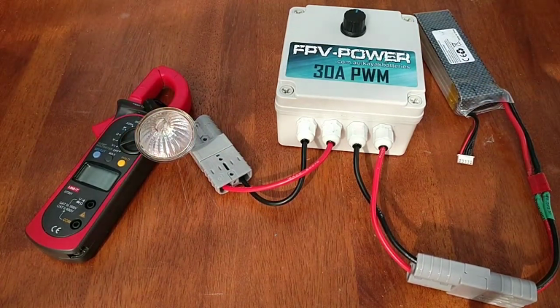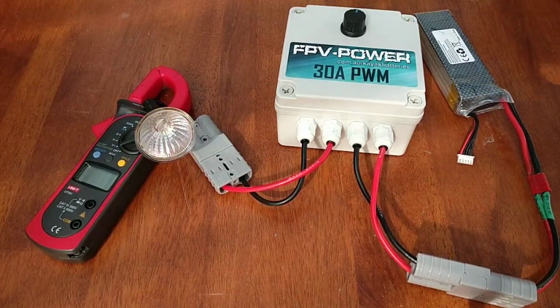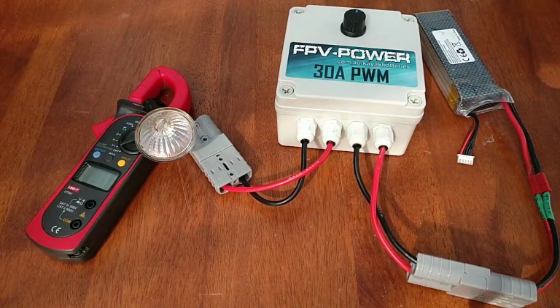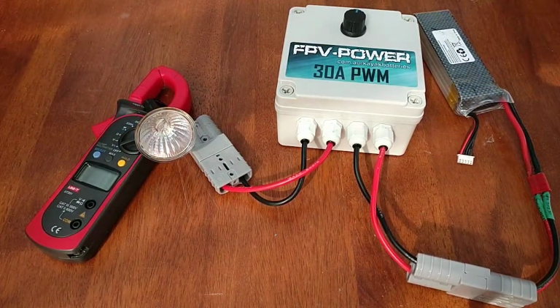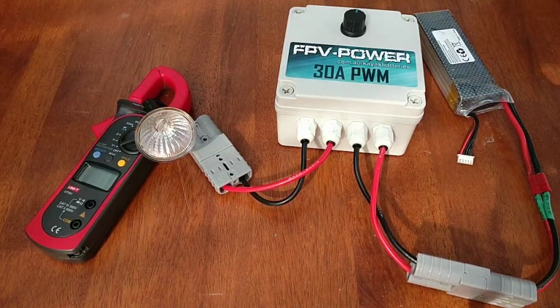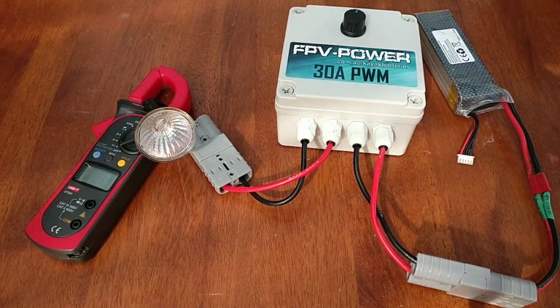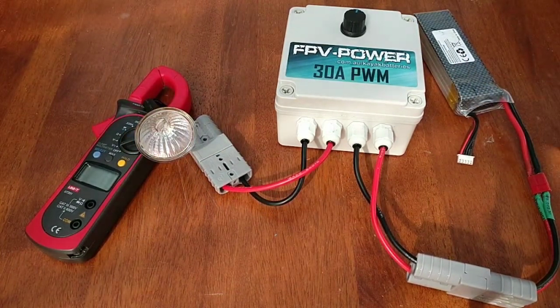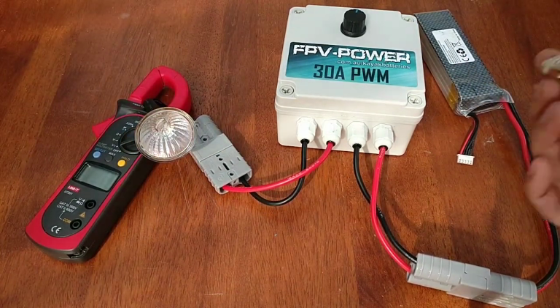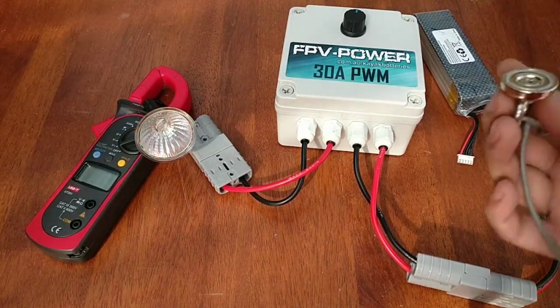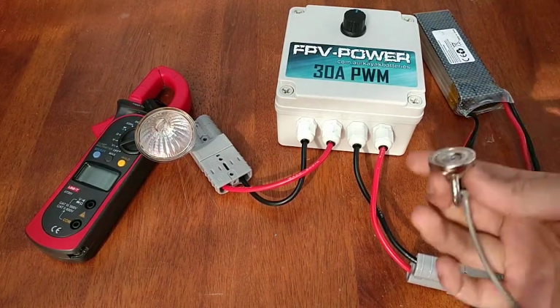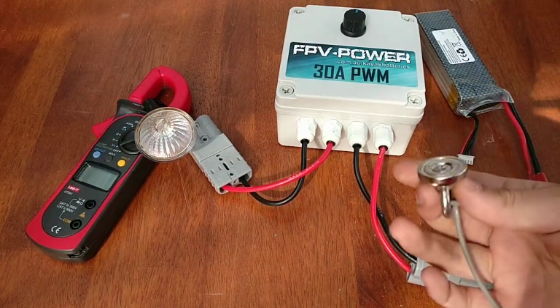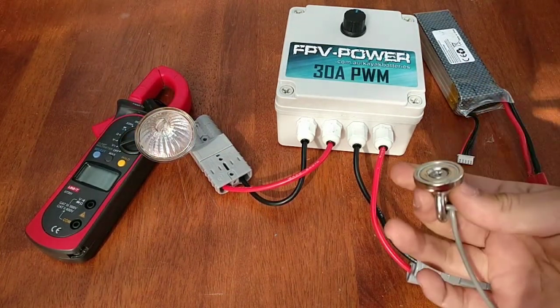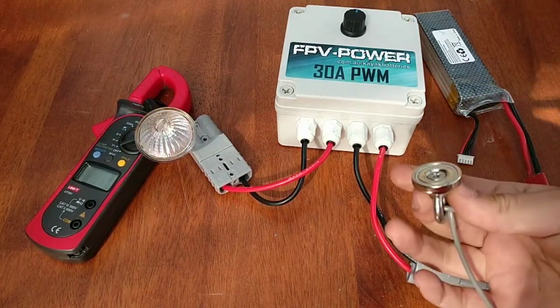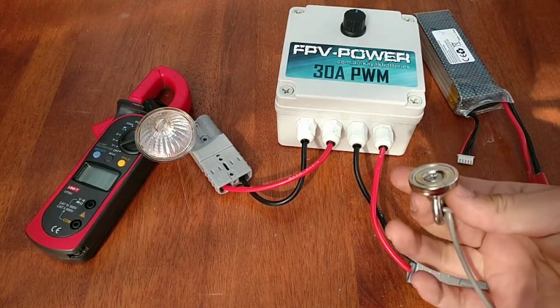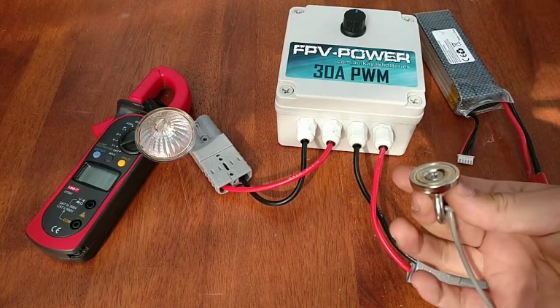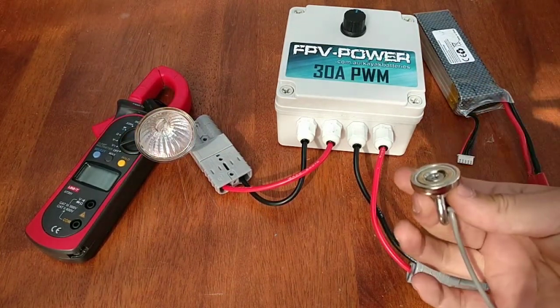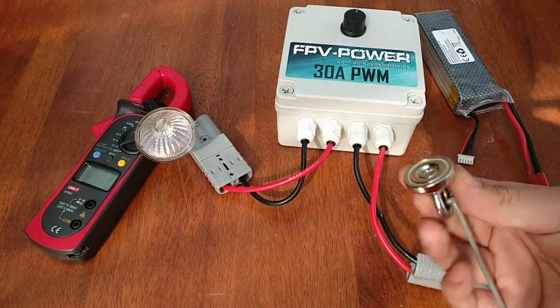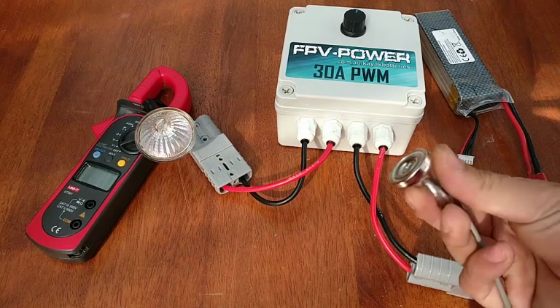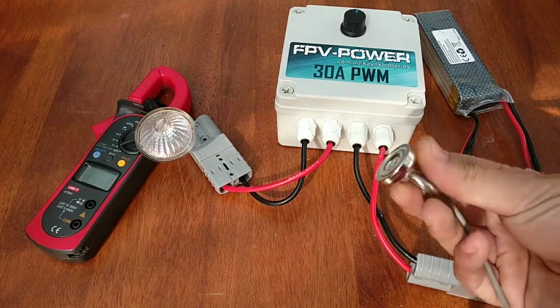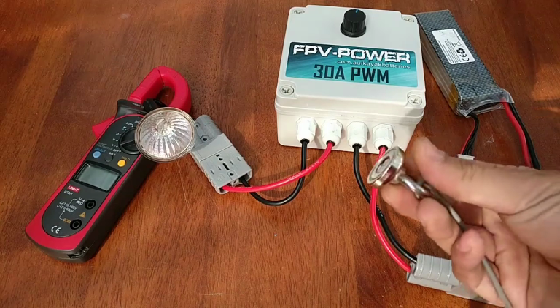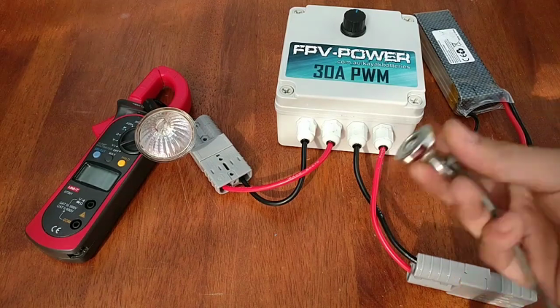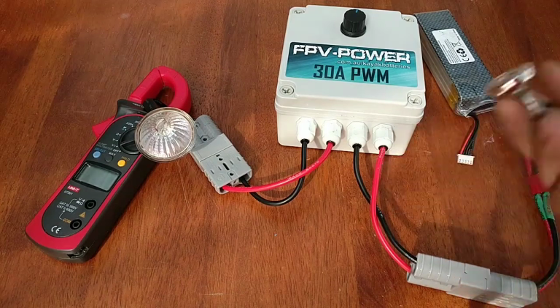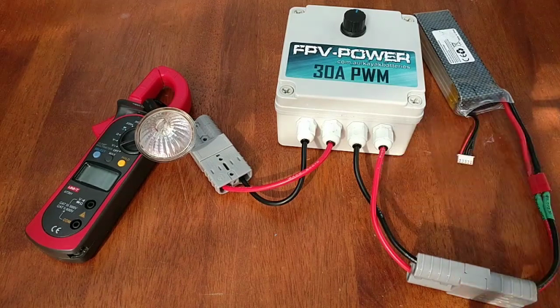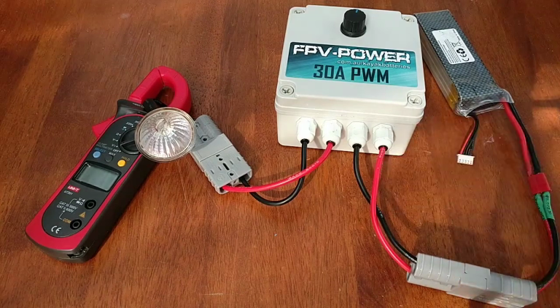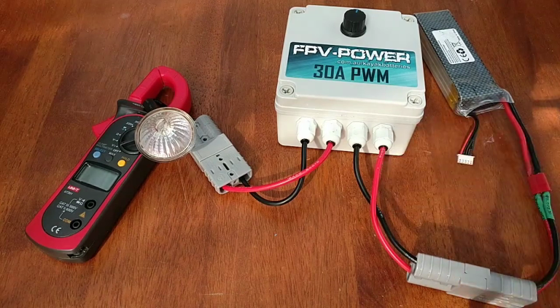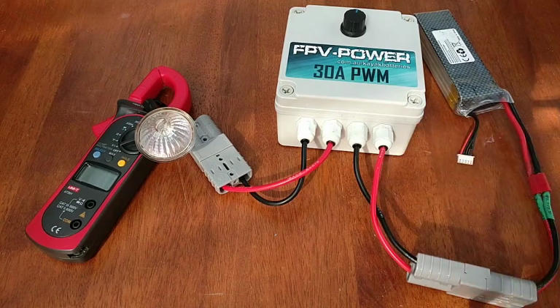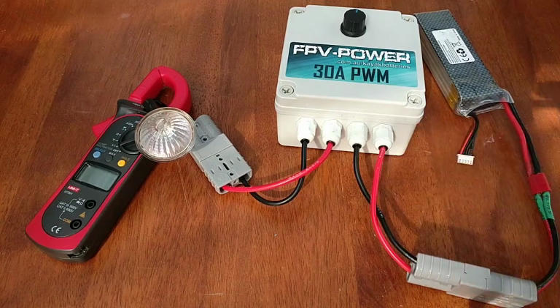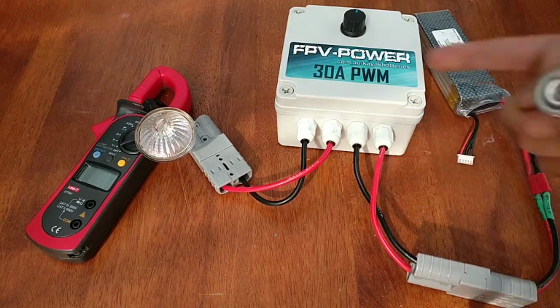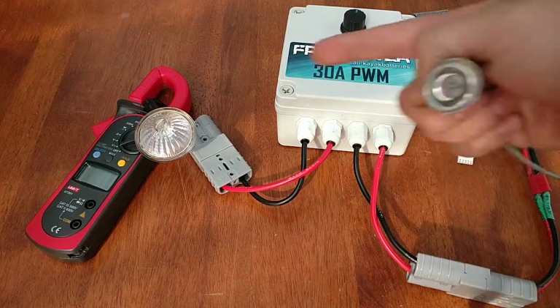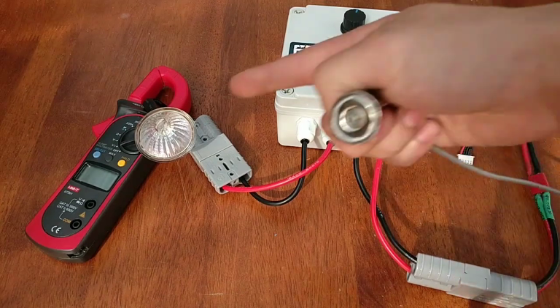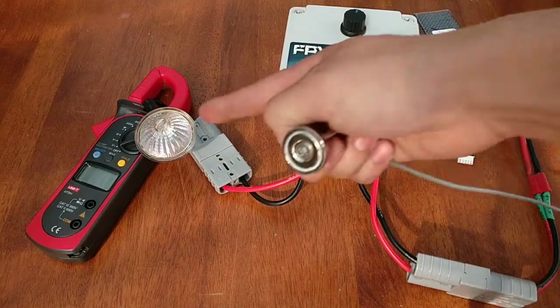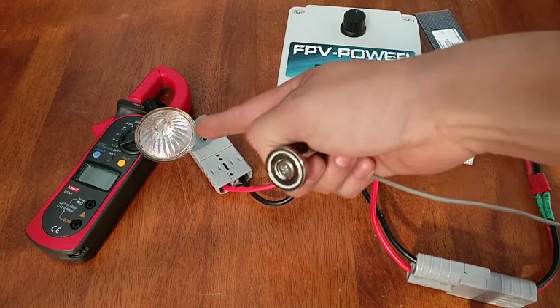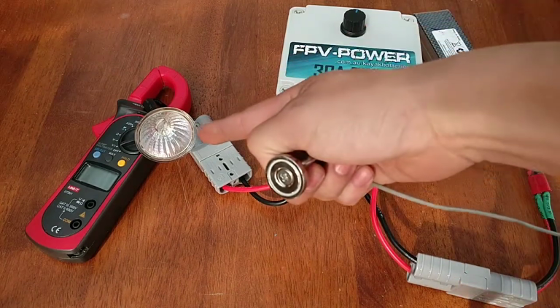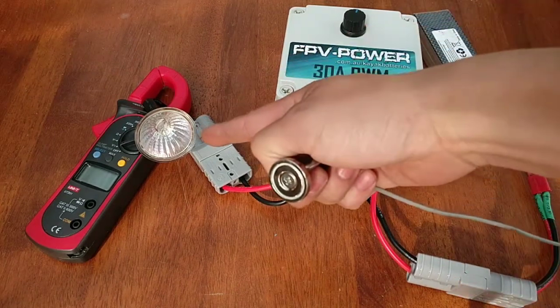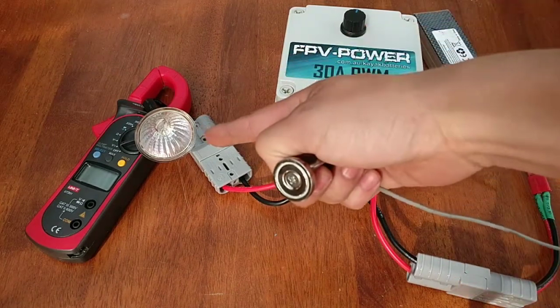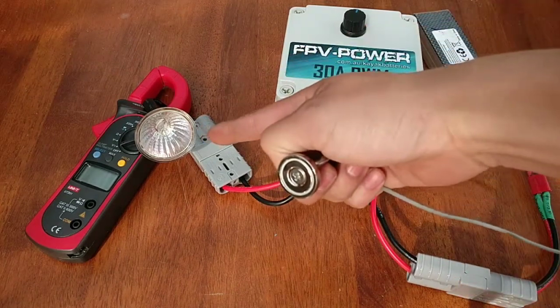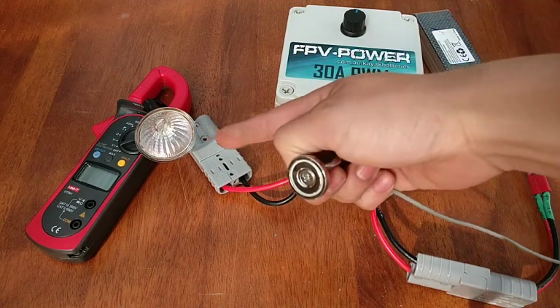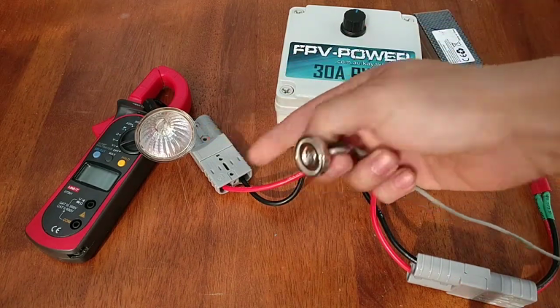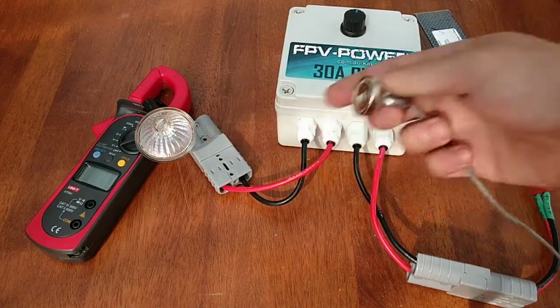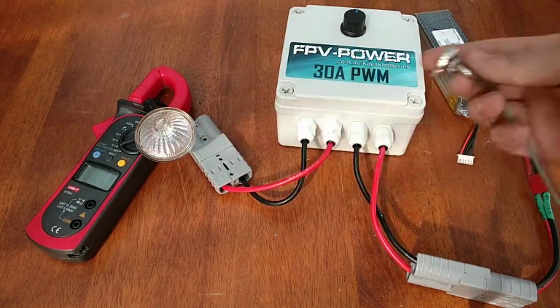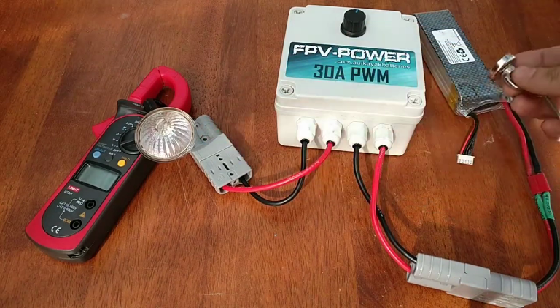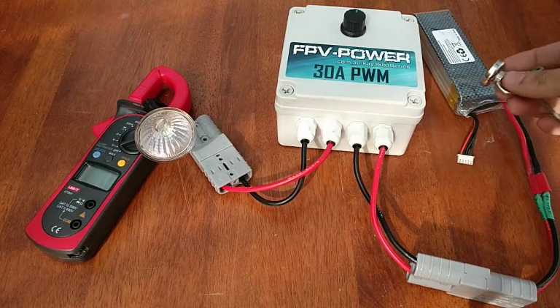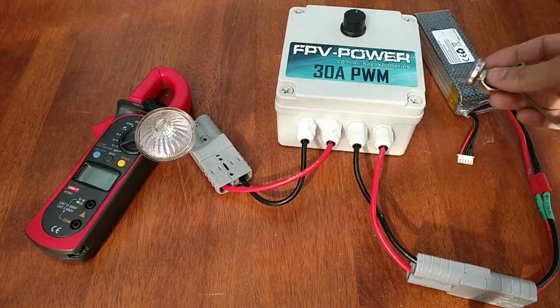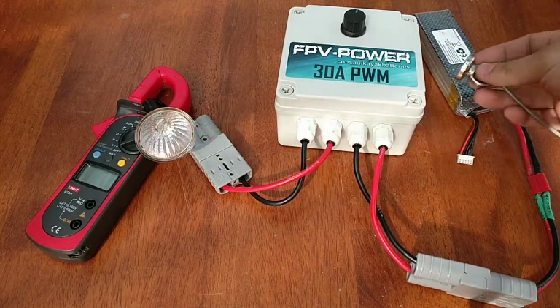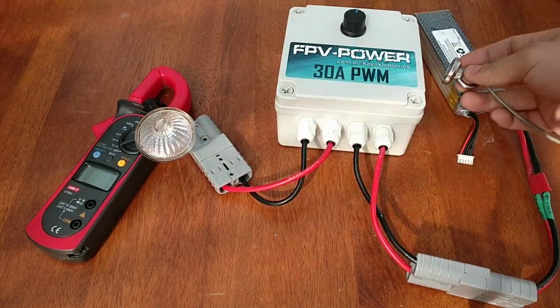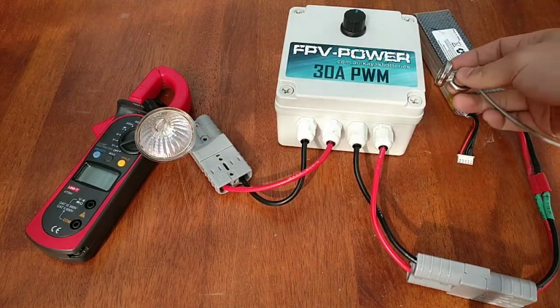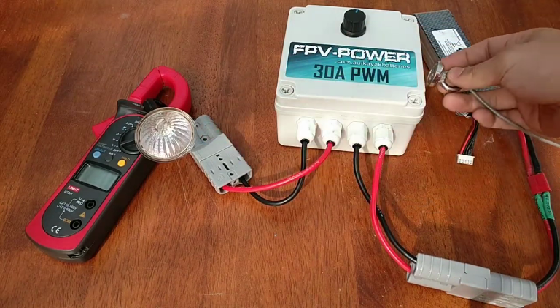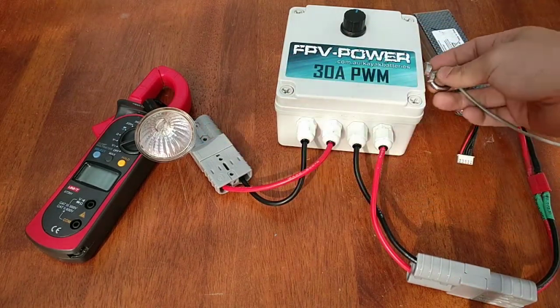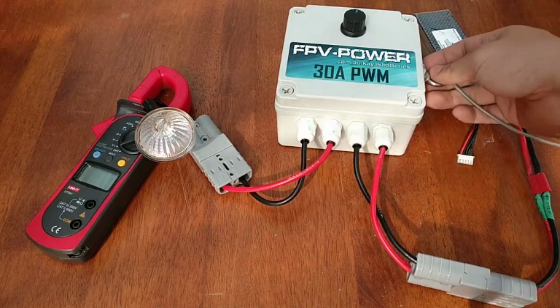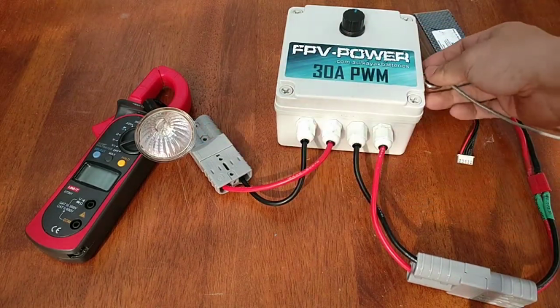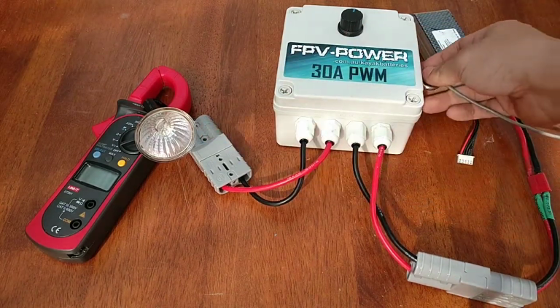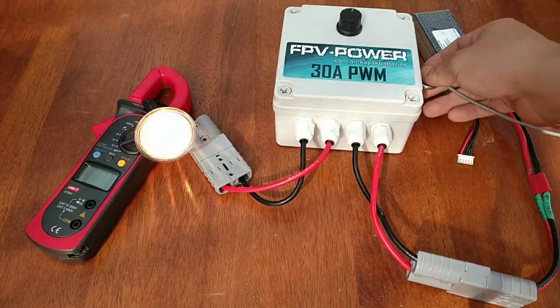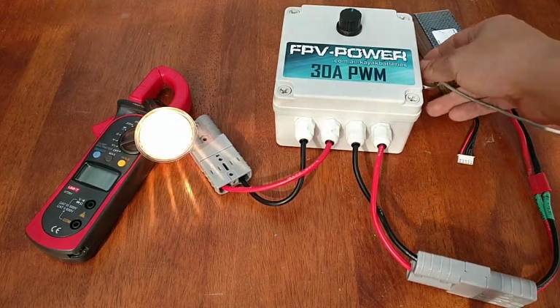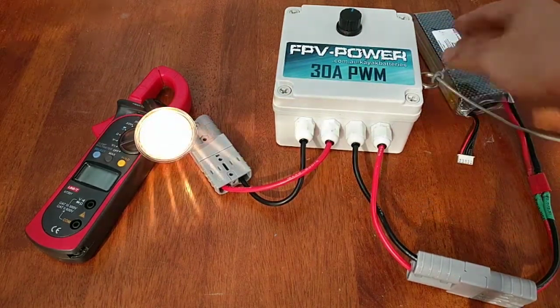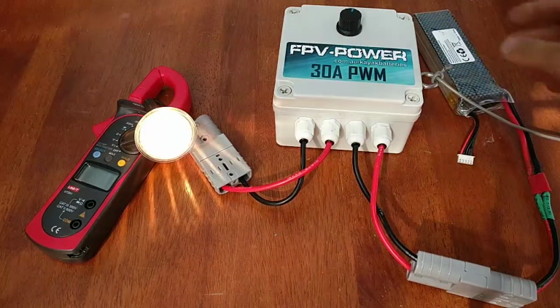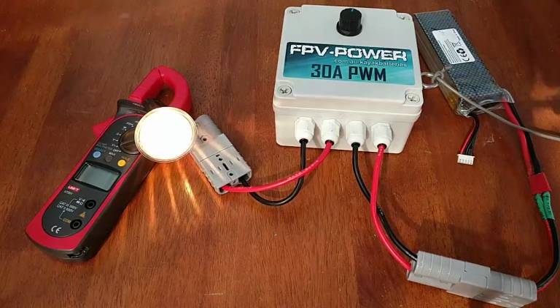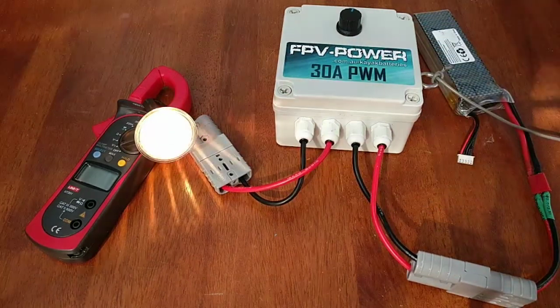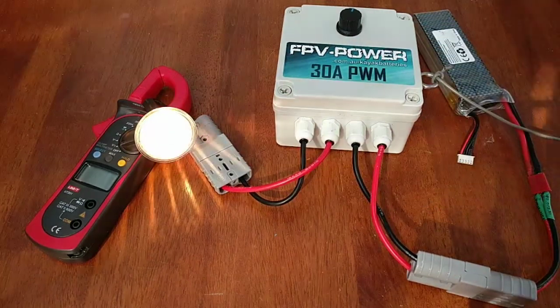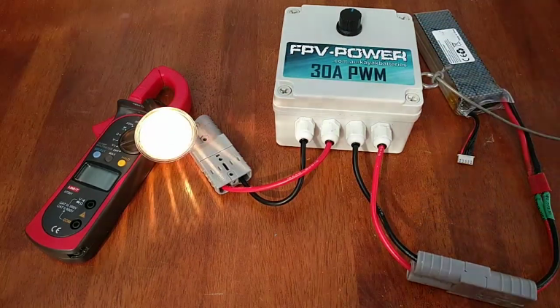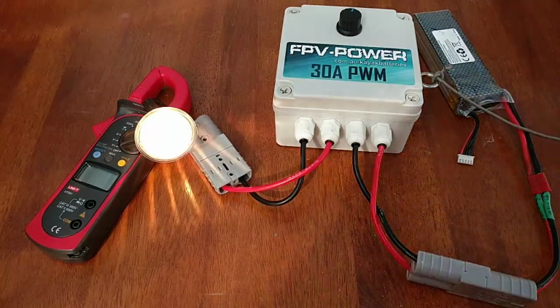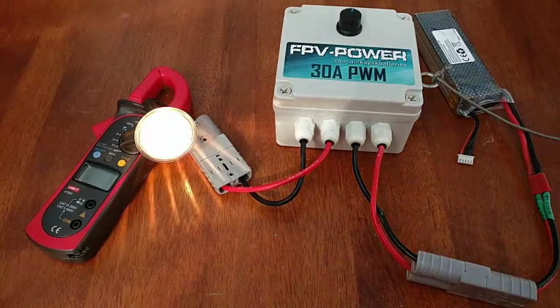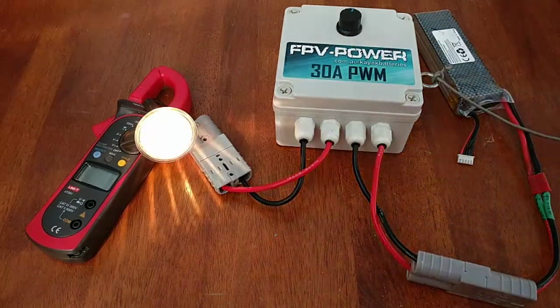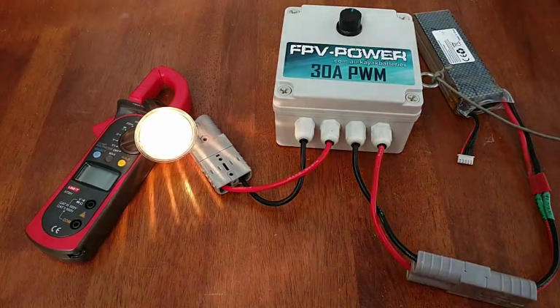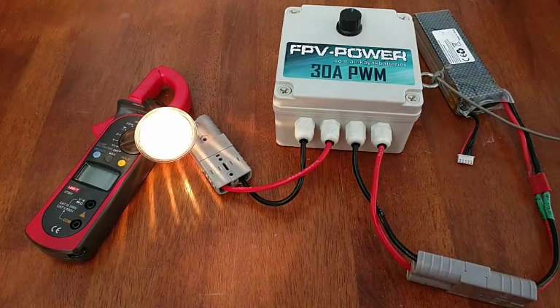There you go — that falls off. This comes off with you. Power is cut off. Put it back on — power is restored.